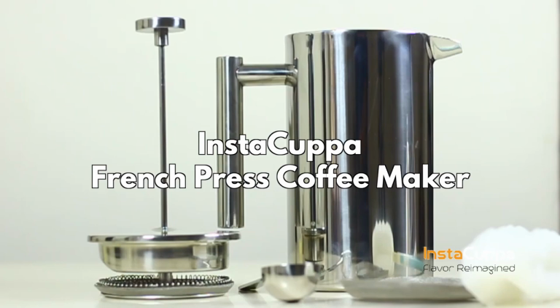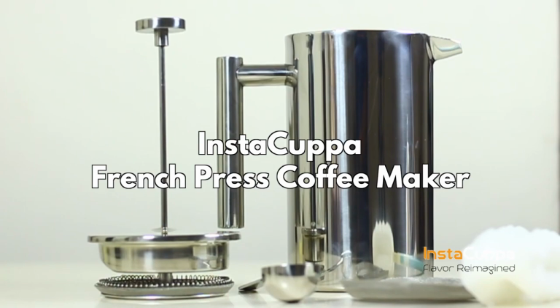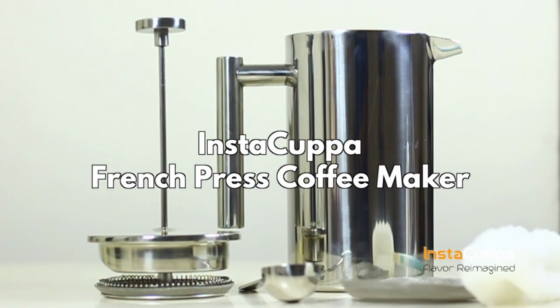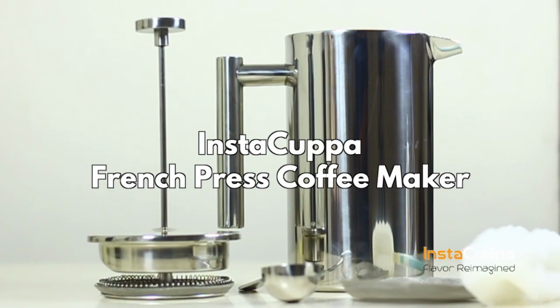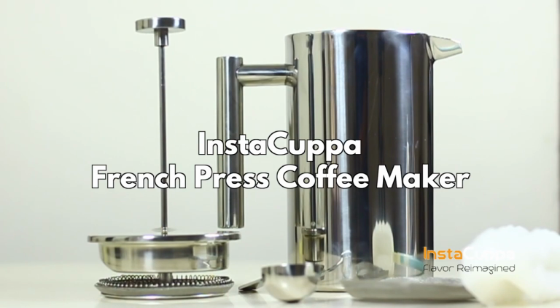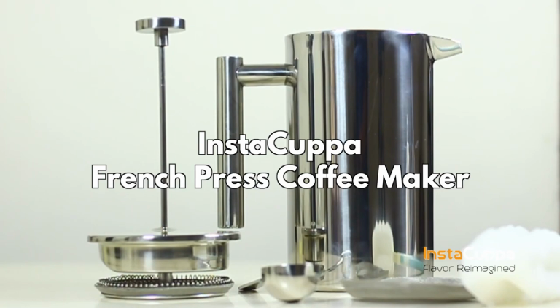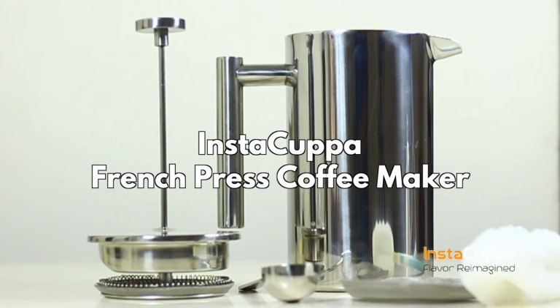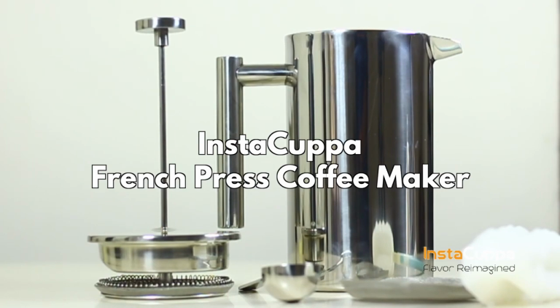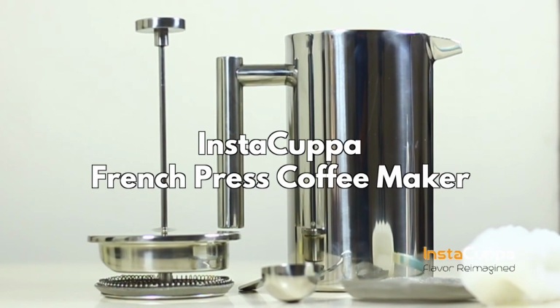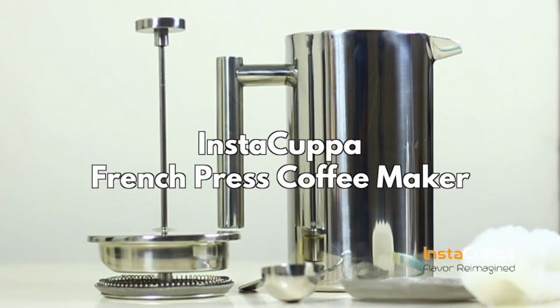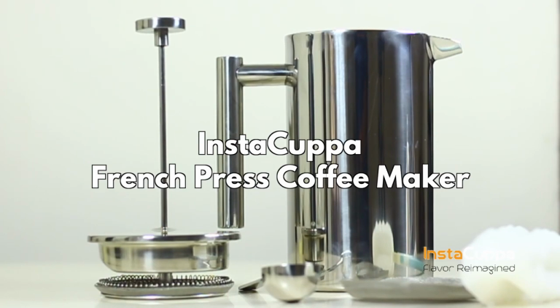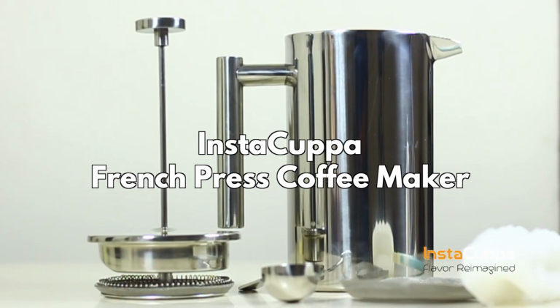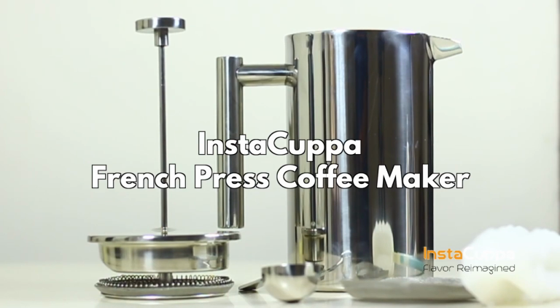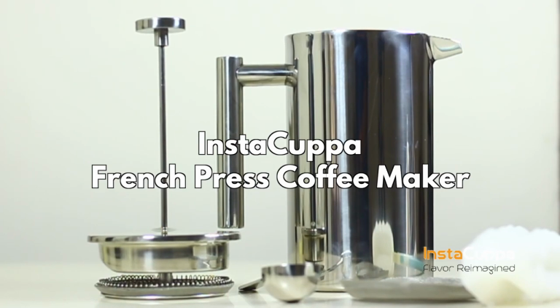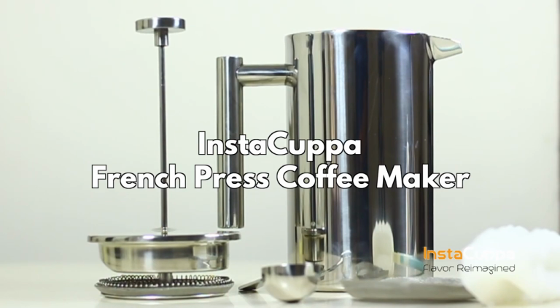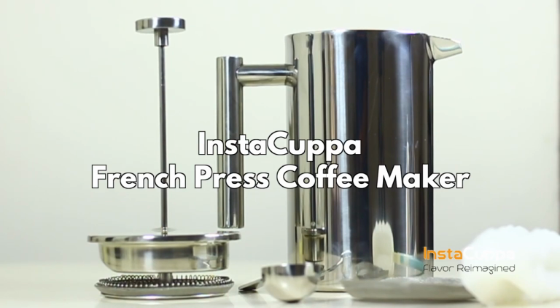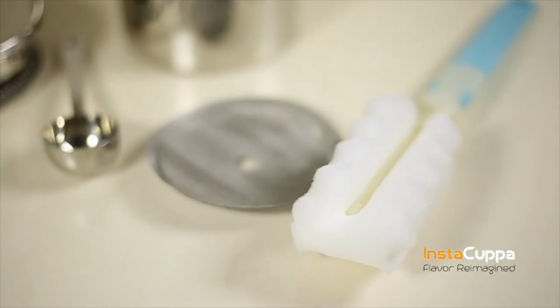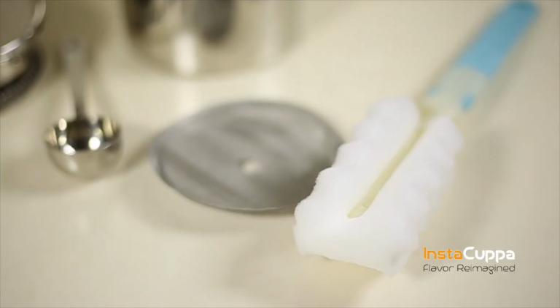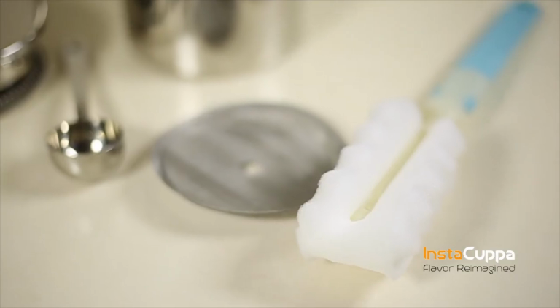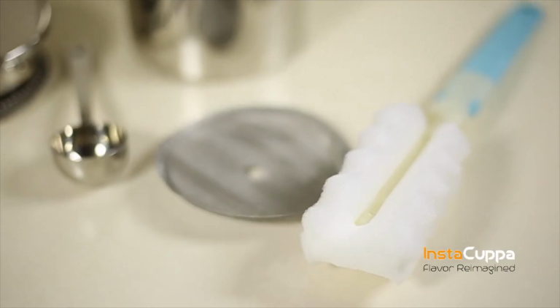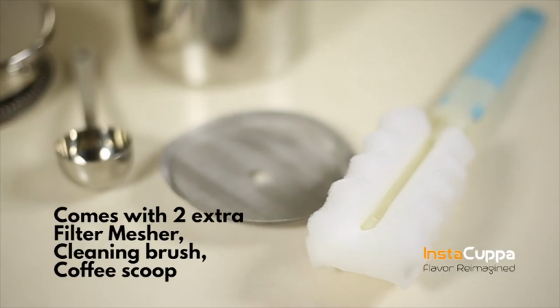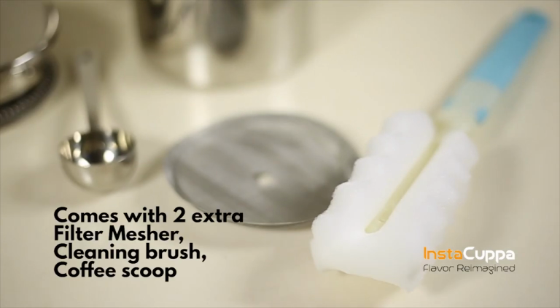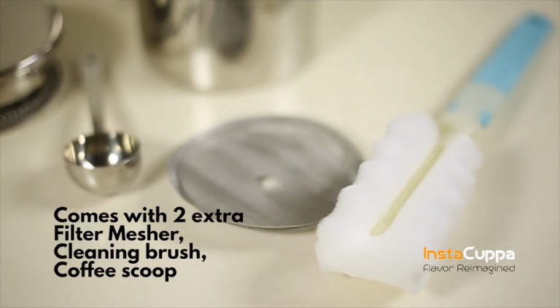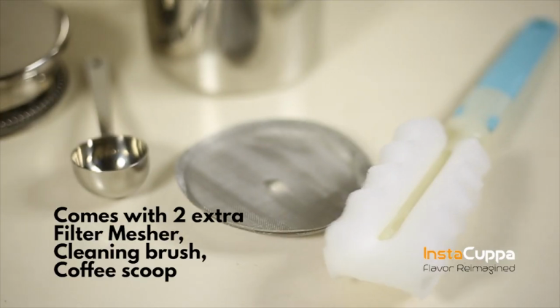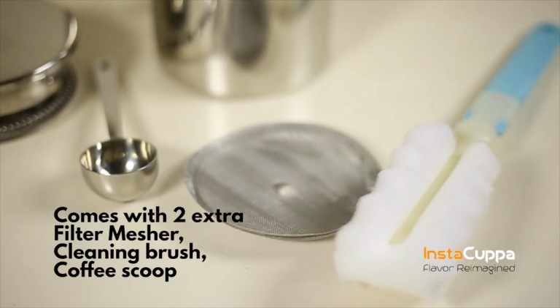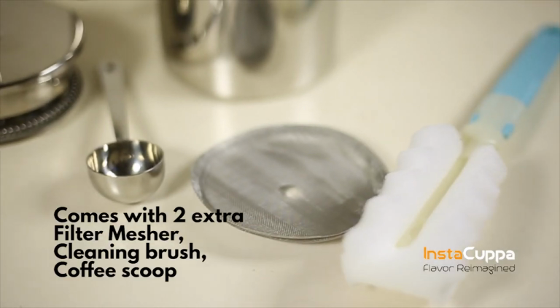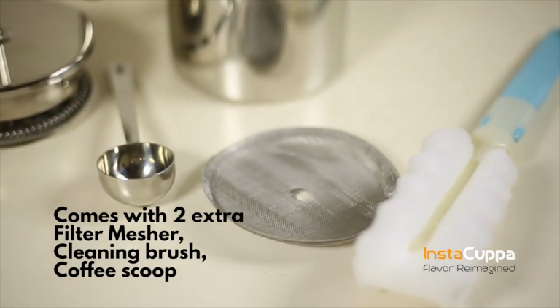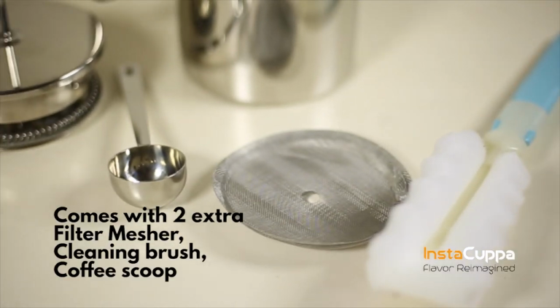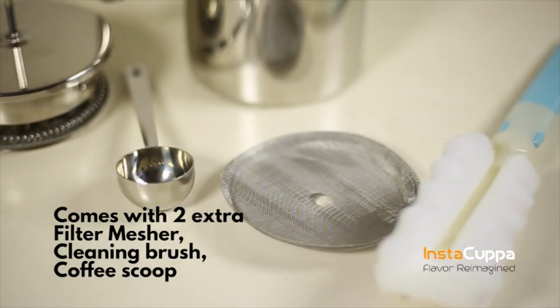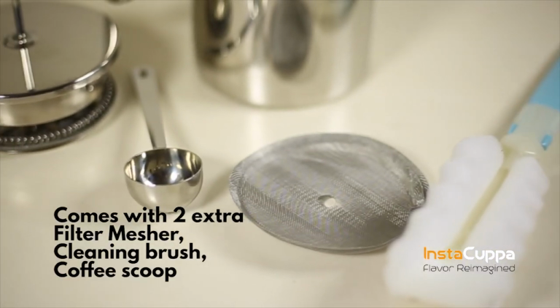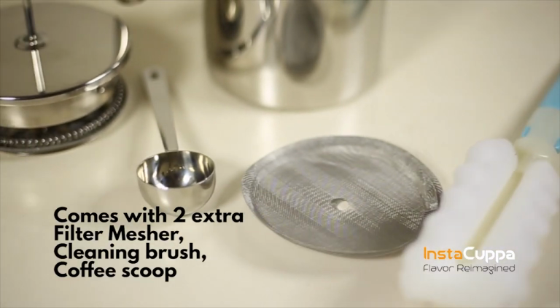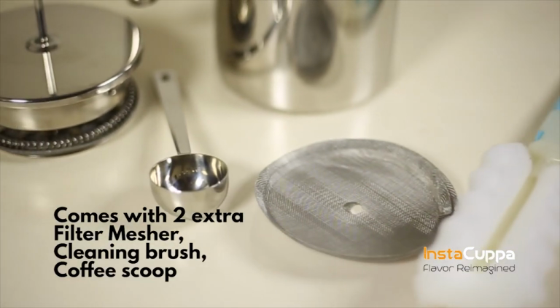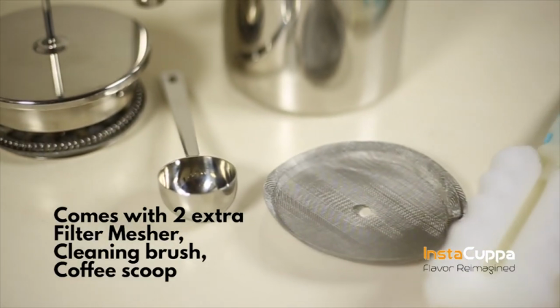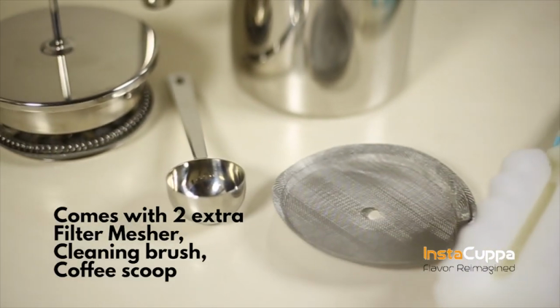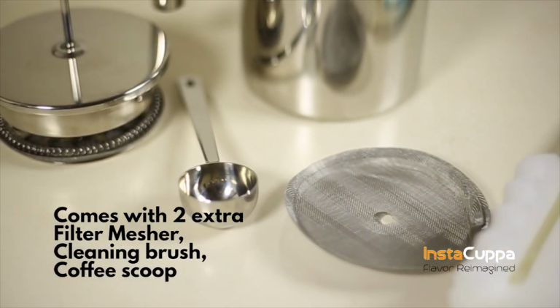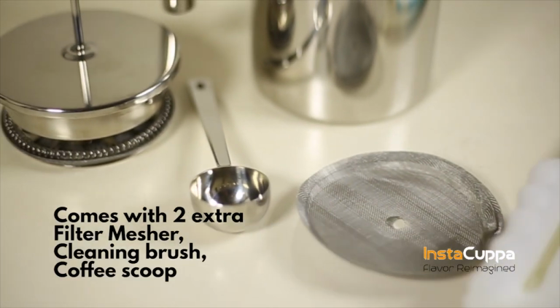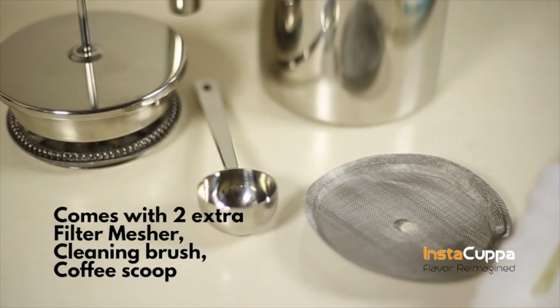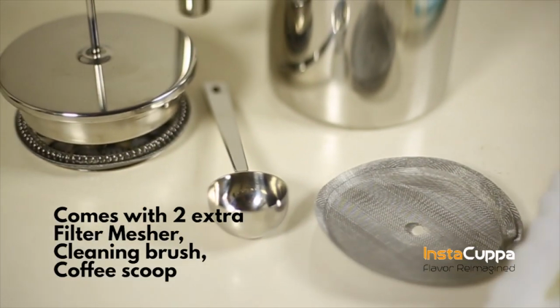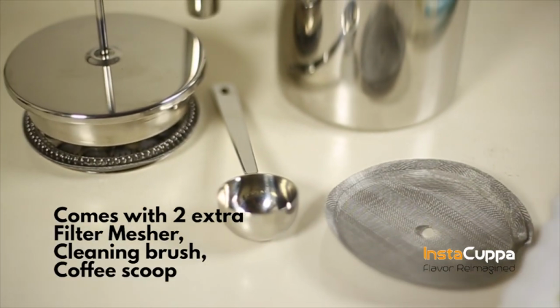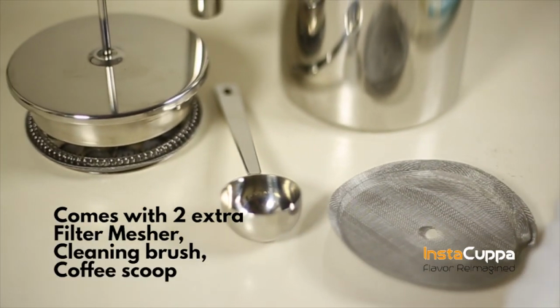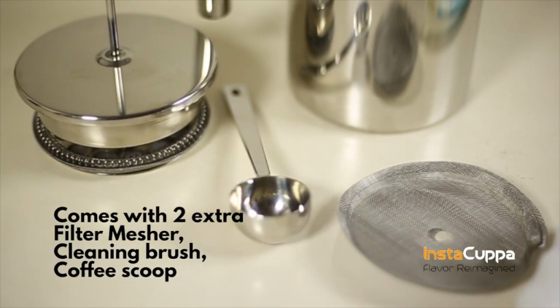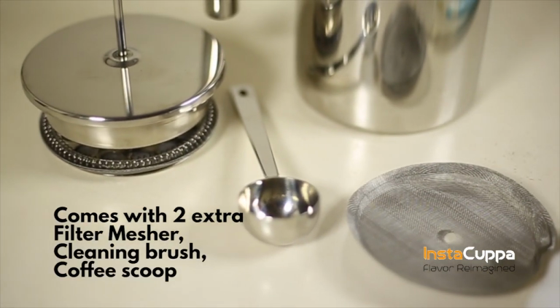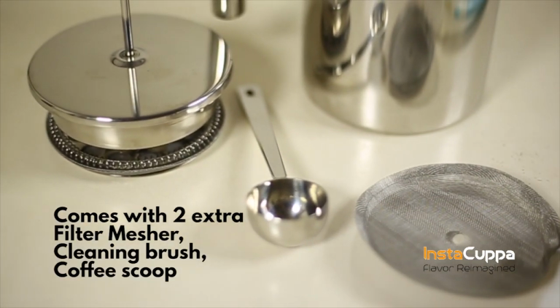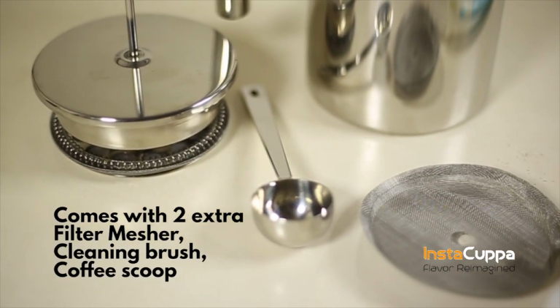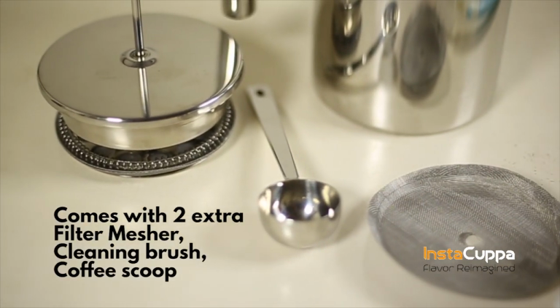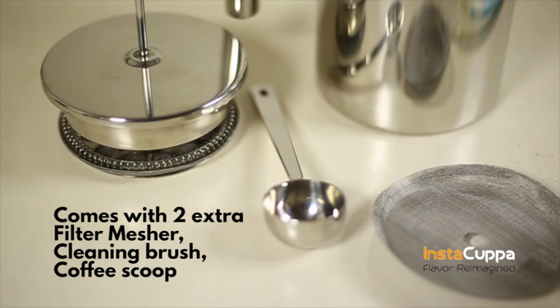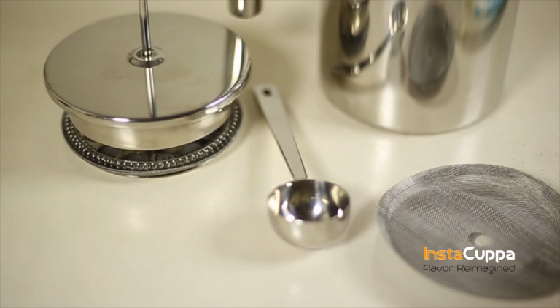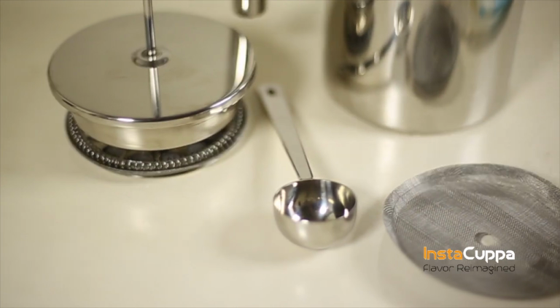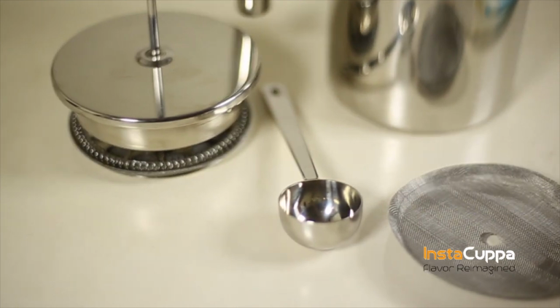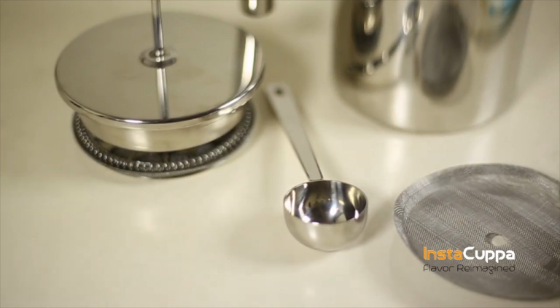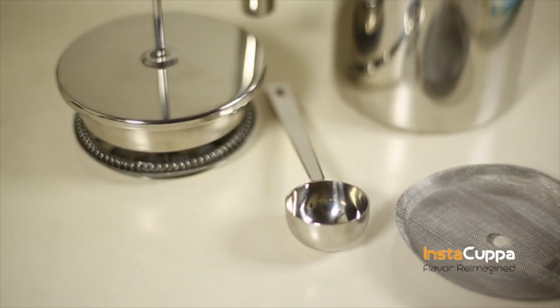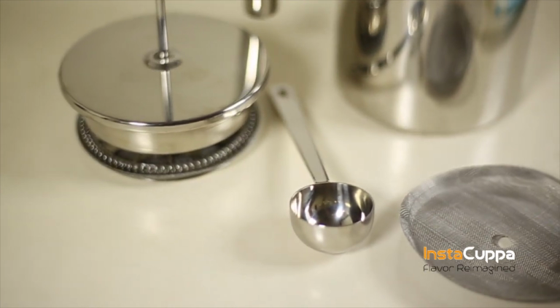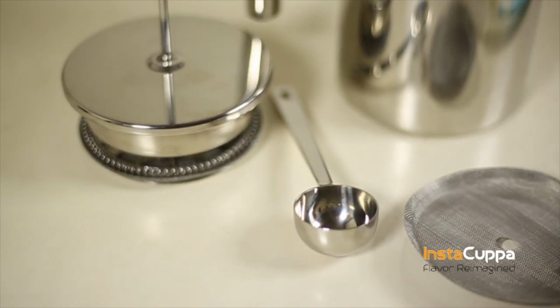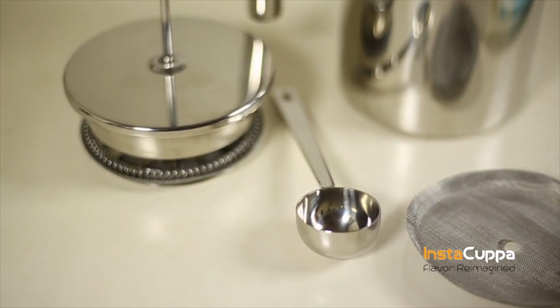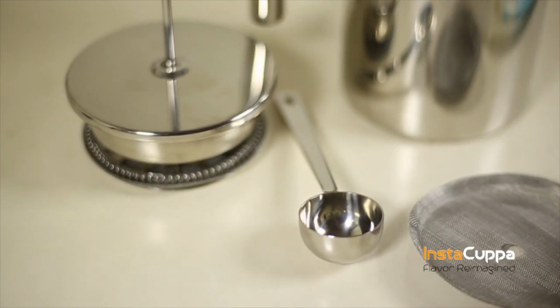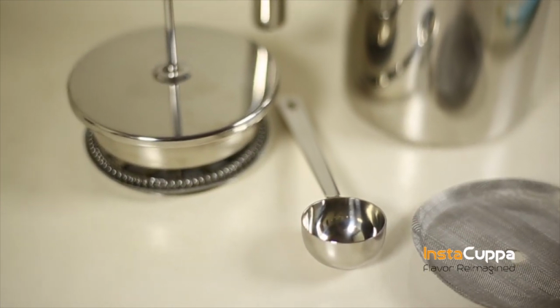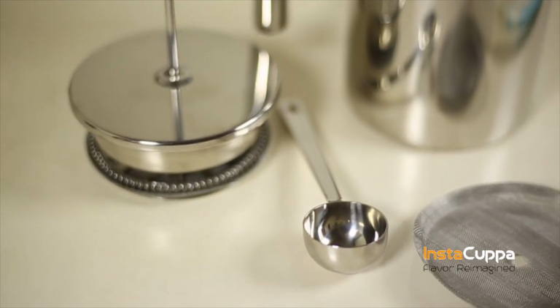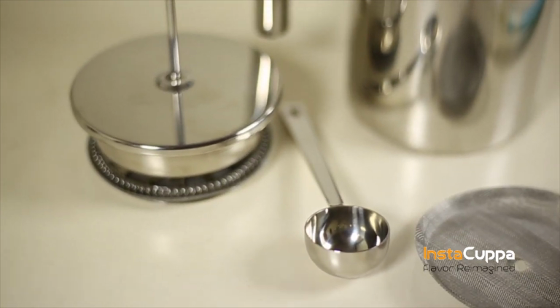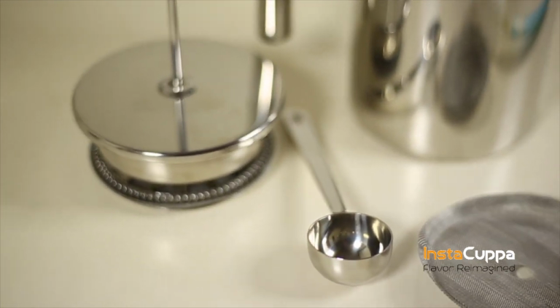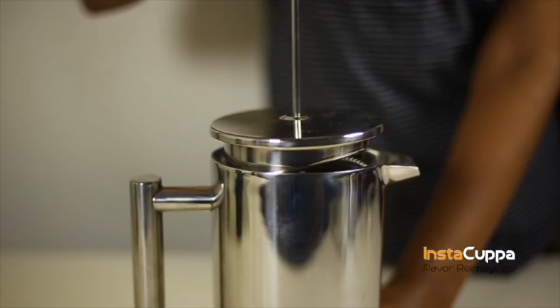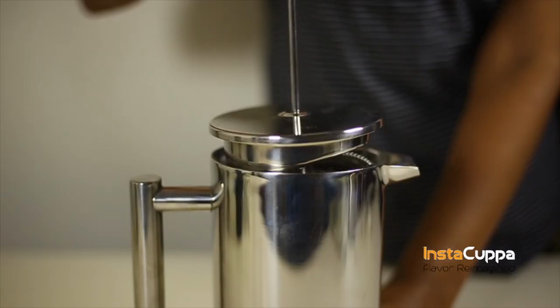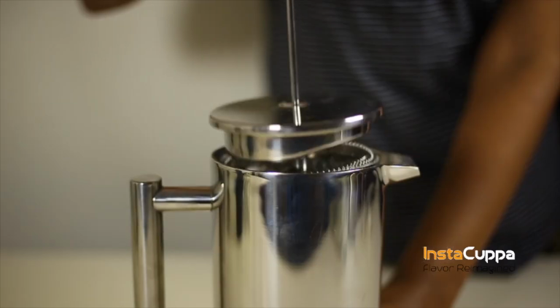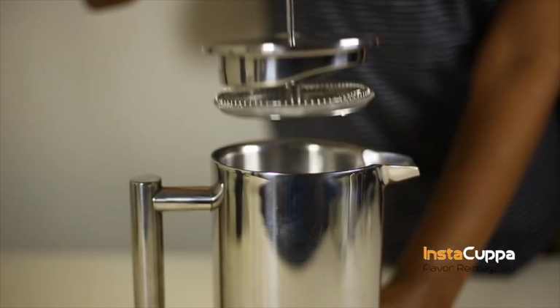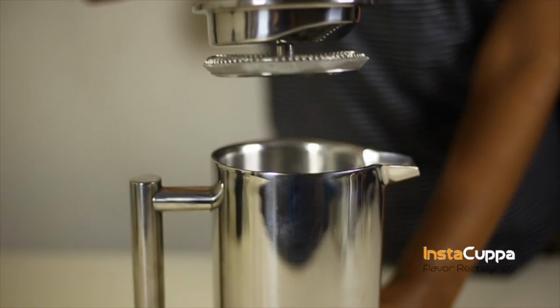Ways to use your steel French press. It comes with two extra meshers, a cleaning brush, and a coffee scoop.